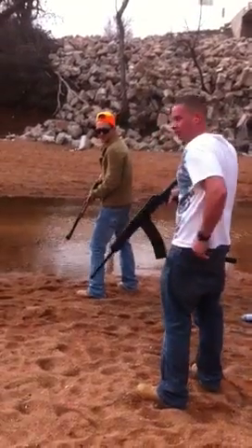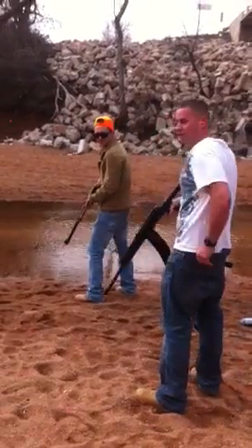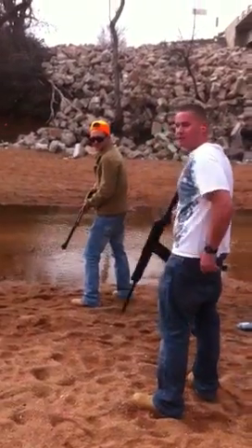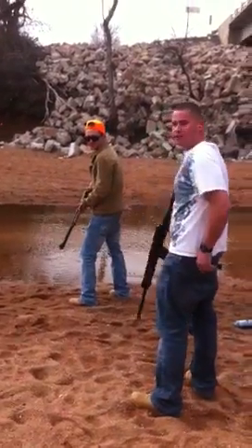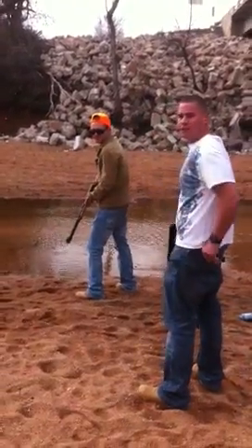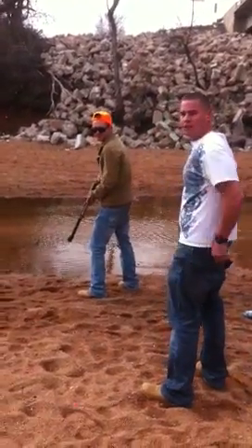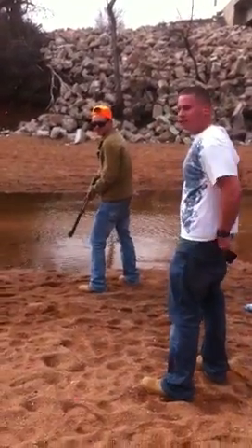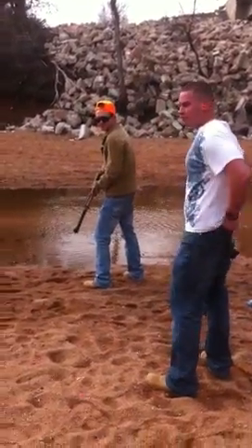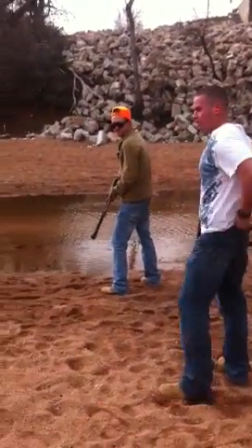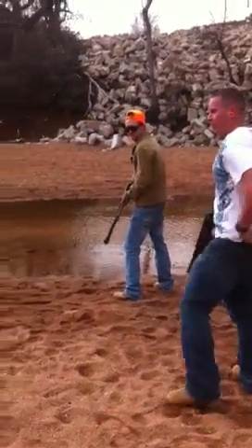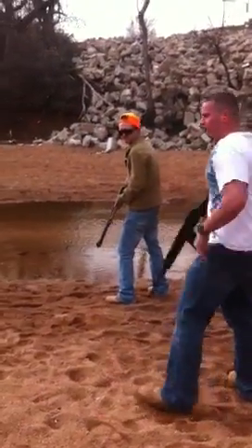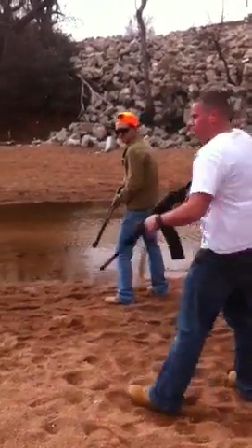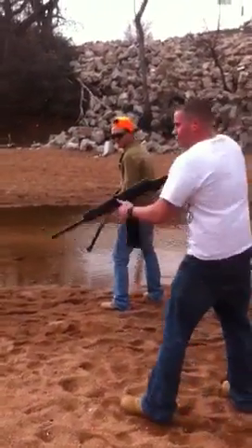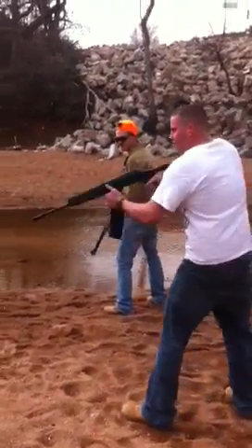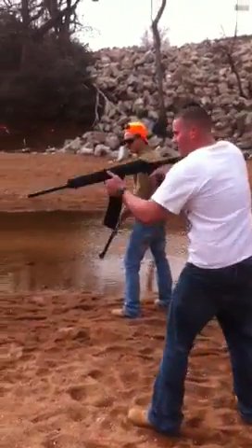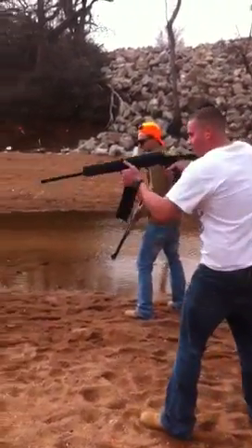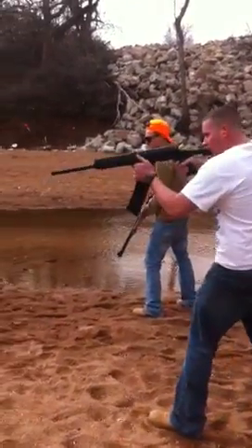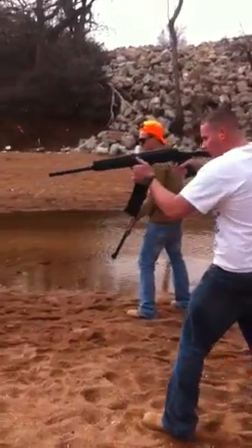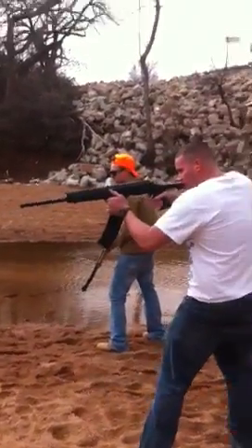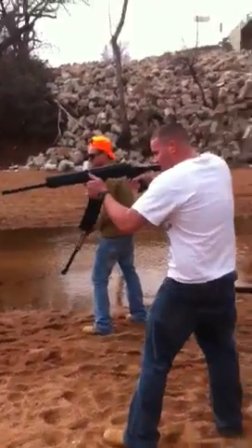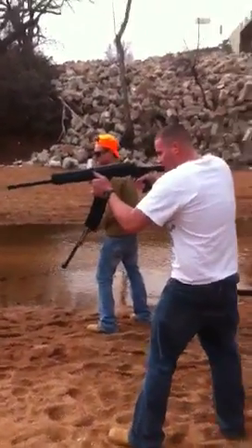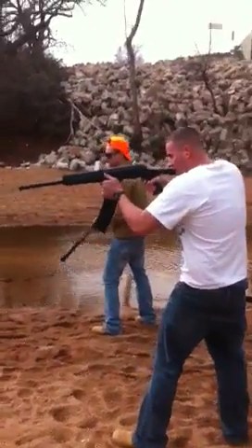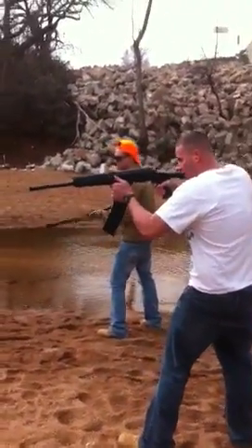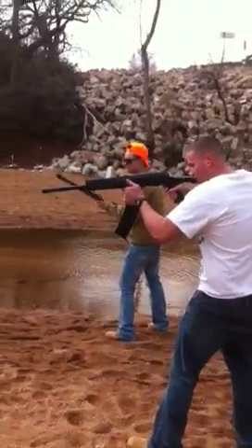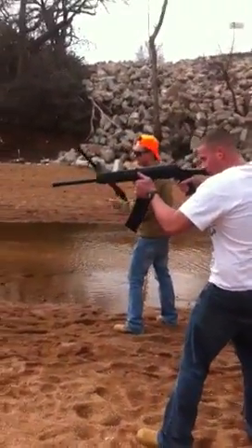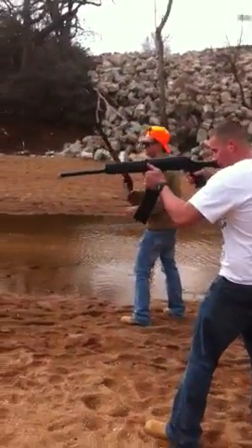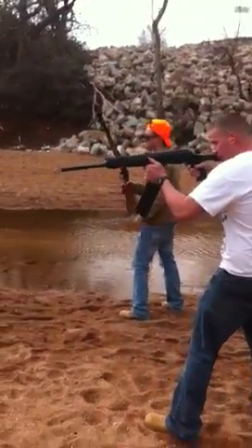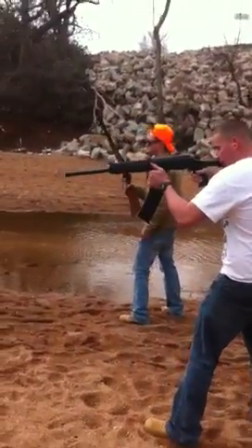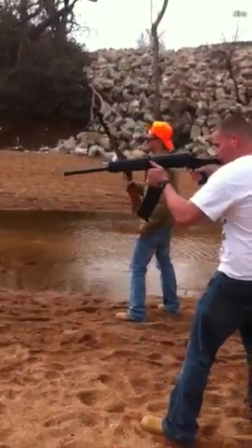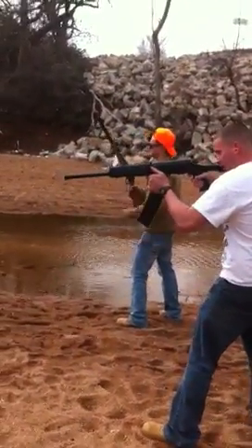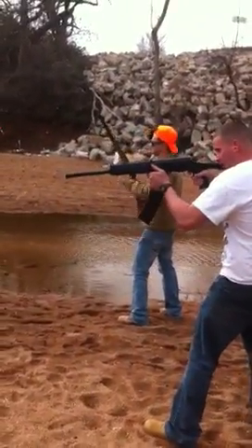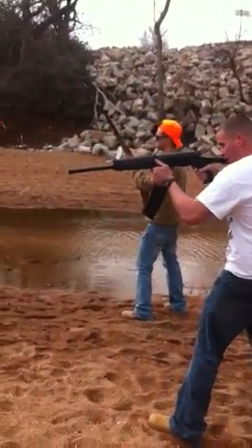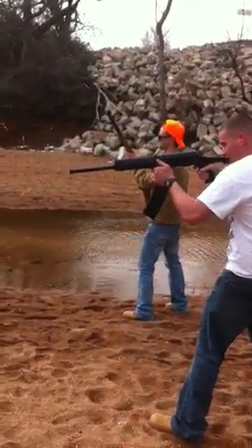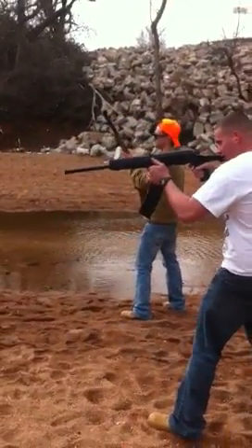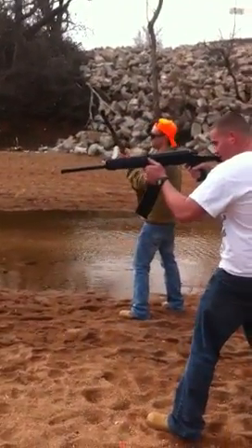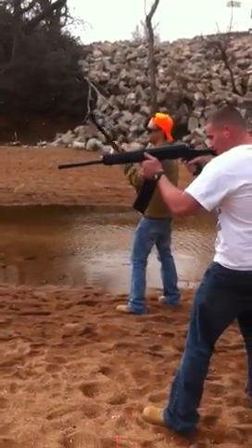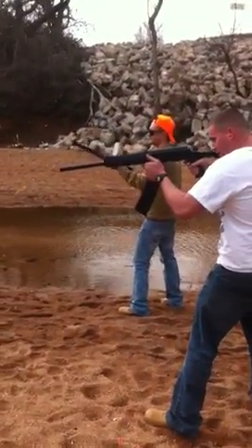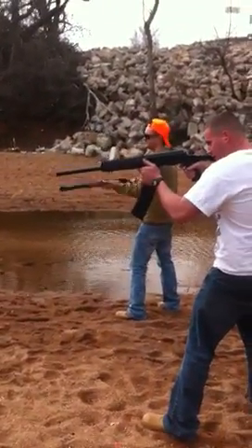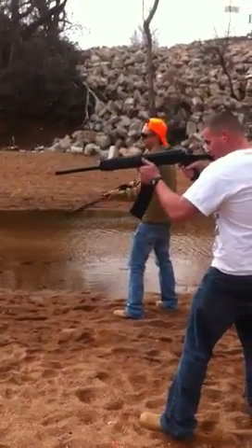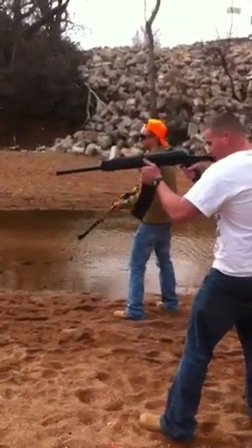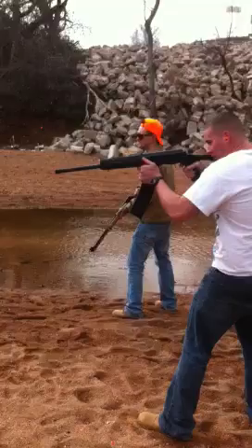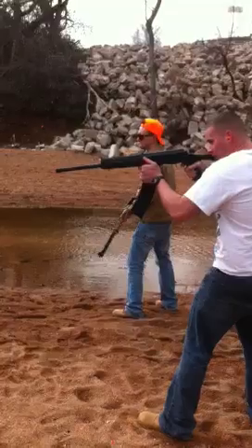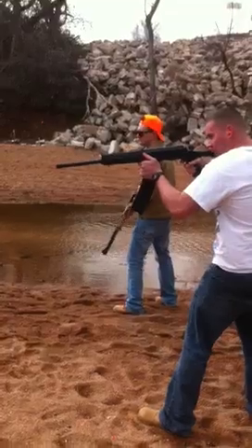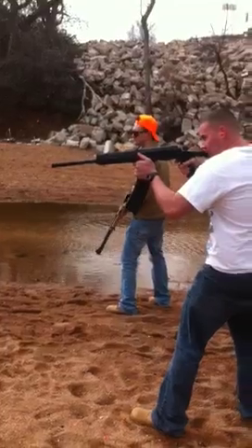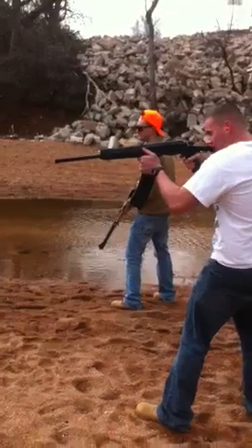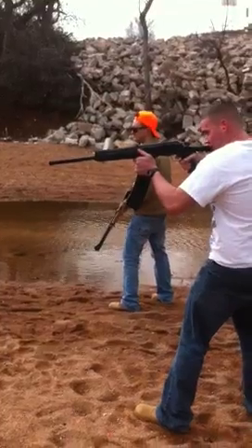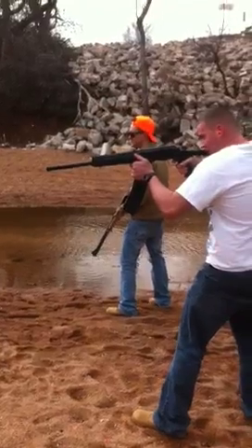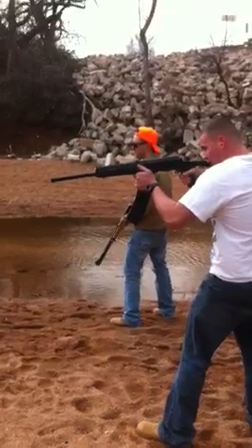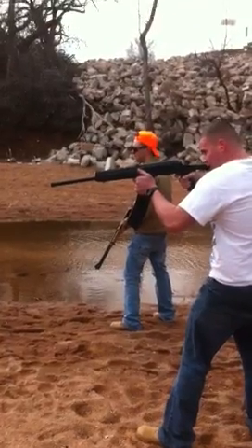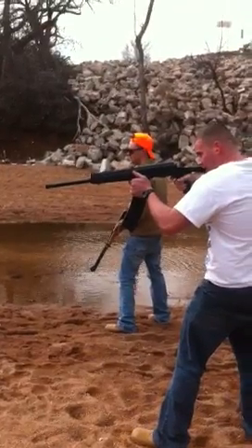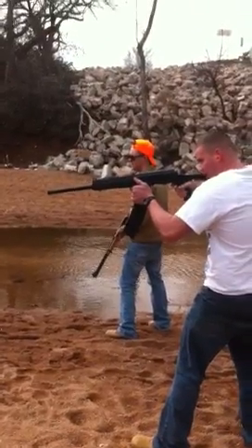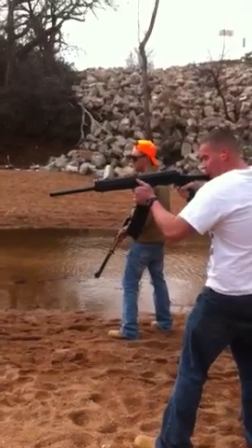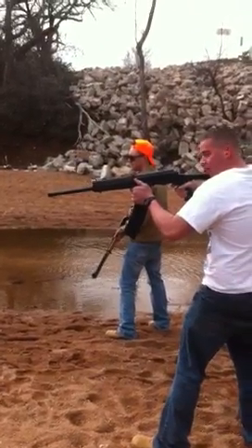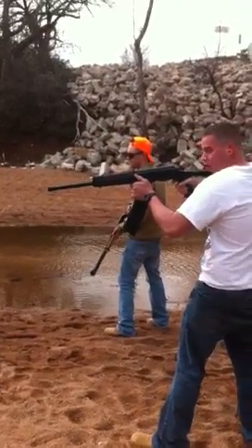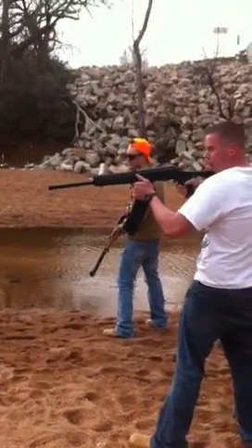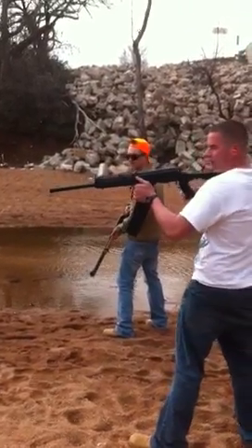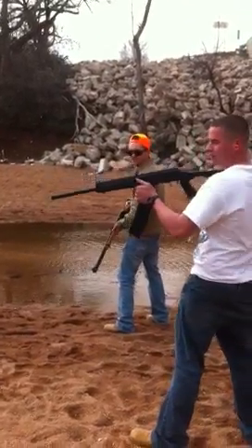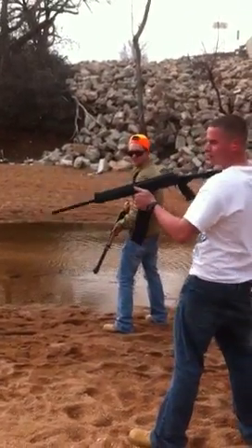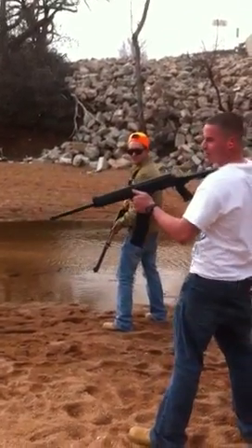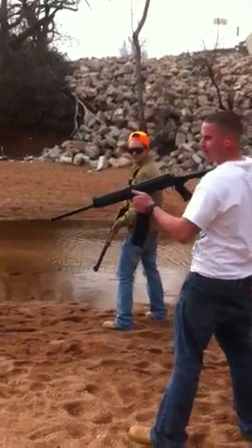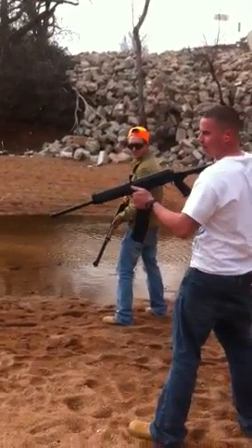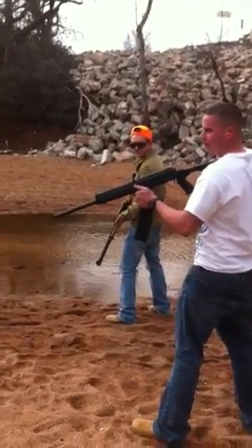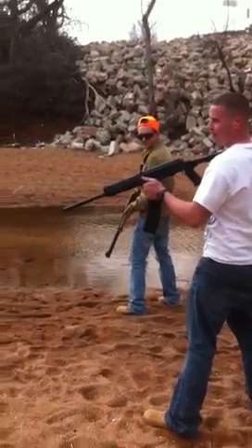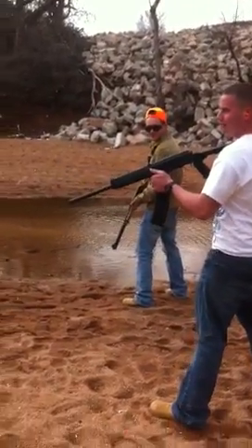Alright, here we have a 30-30. We have a 12-gauge shotgun semi-automatic with 12 round clip.